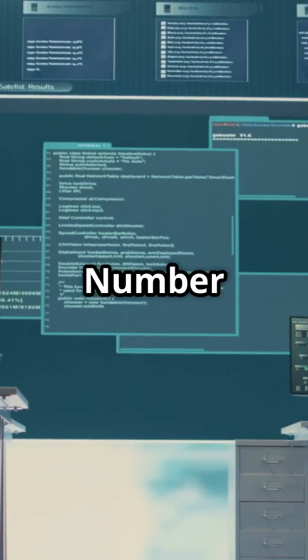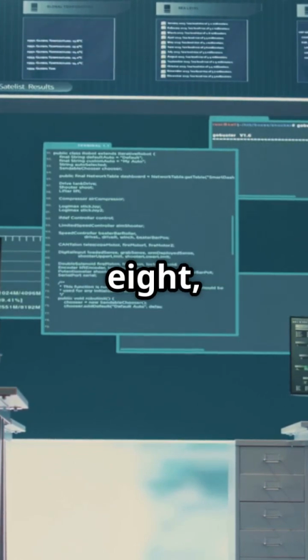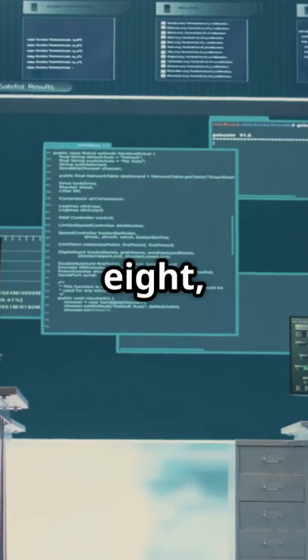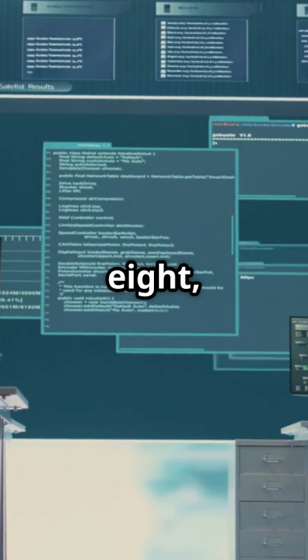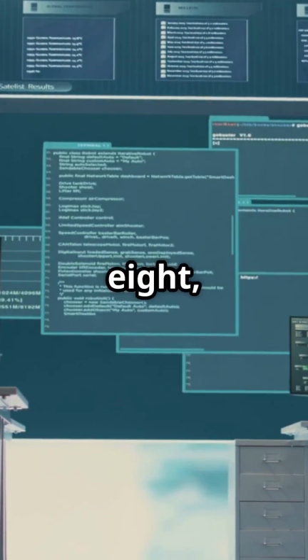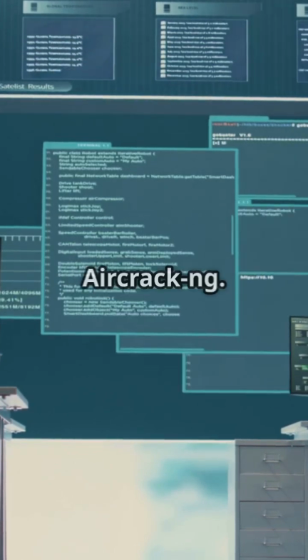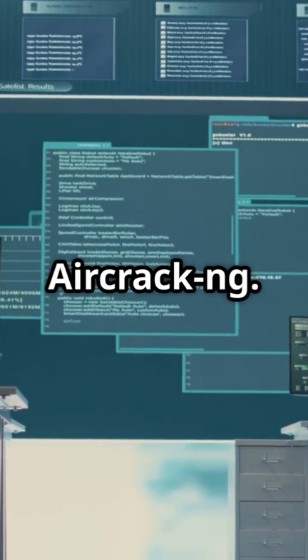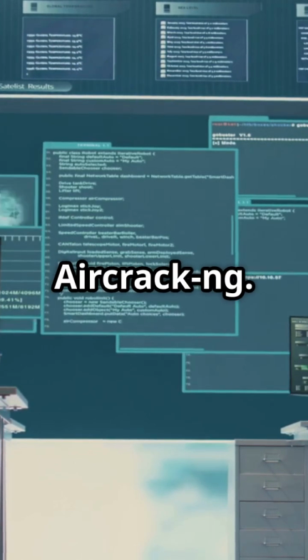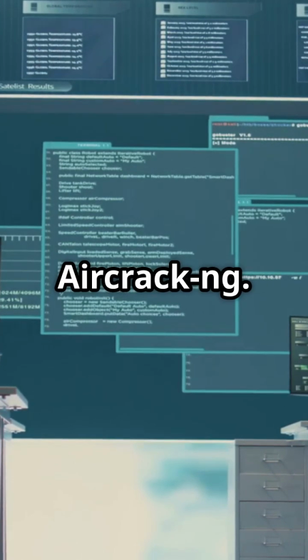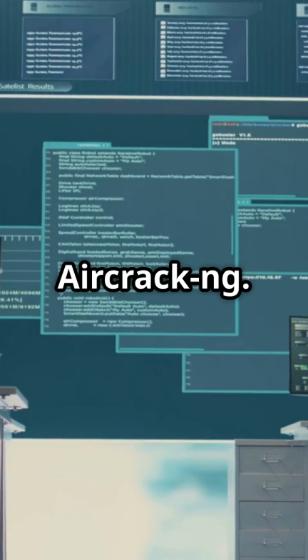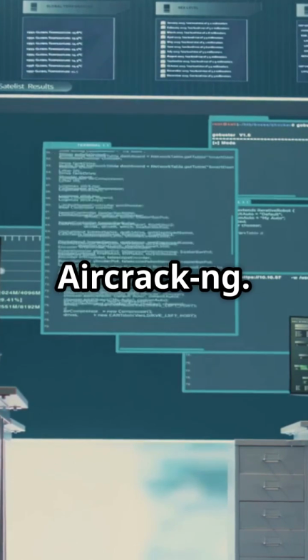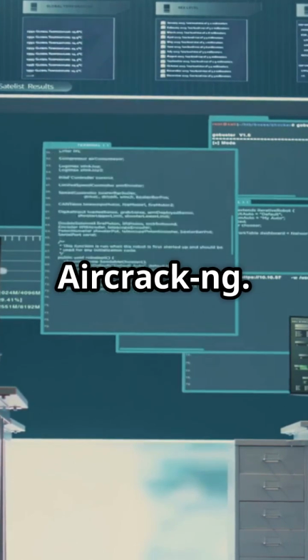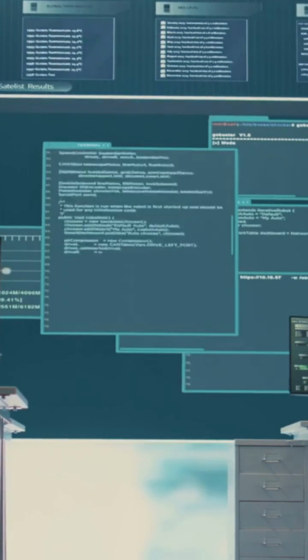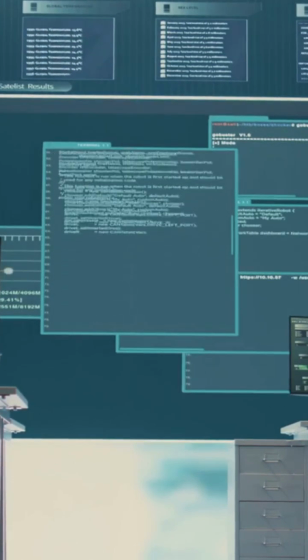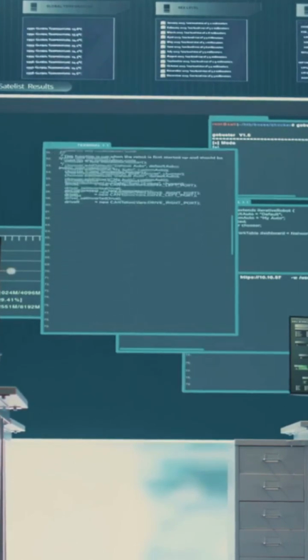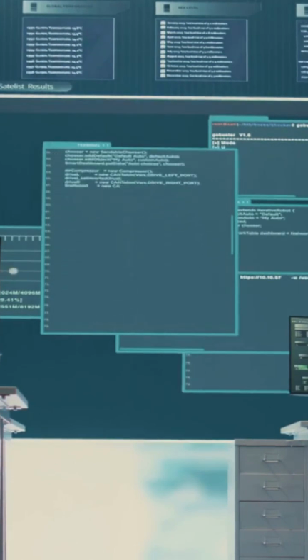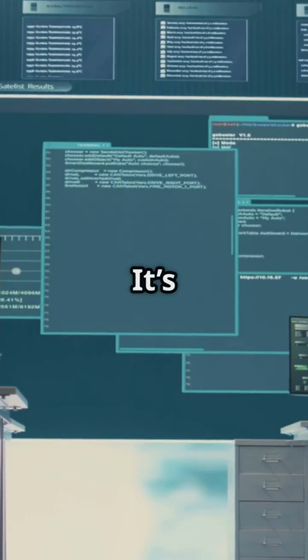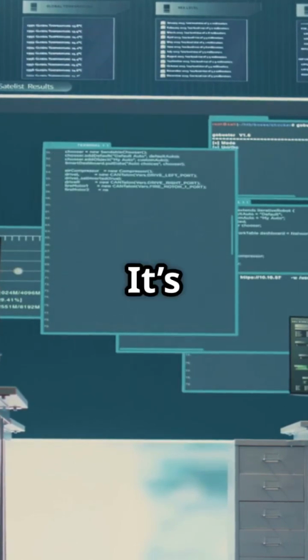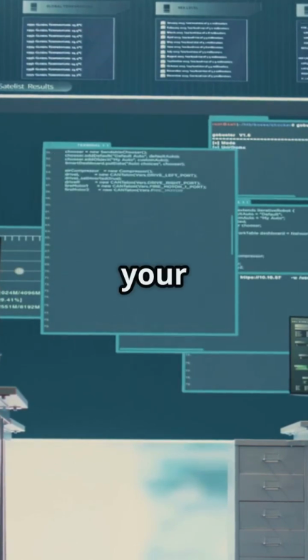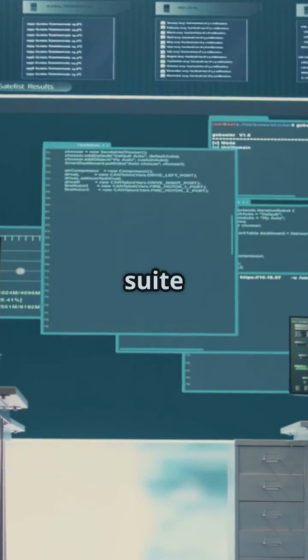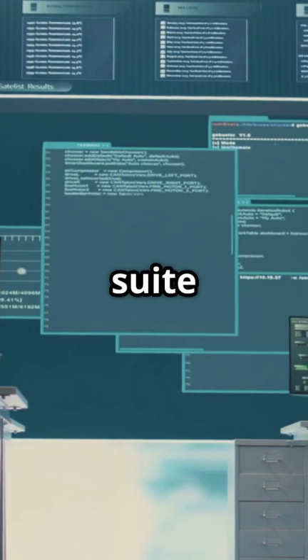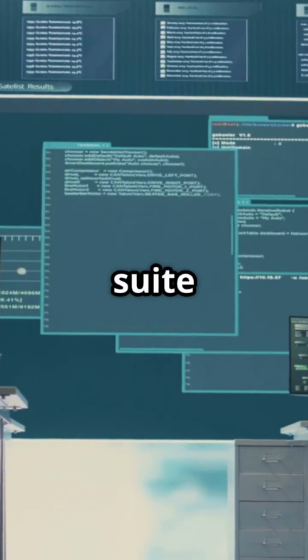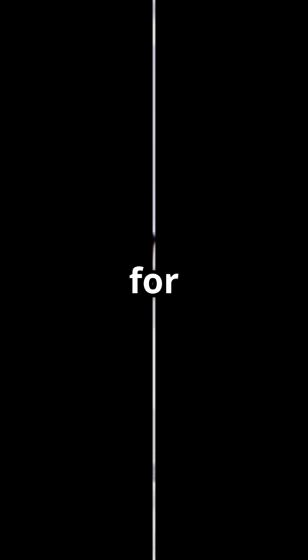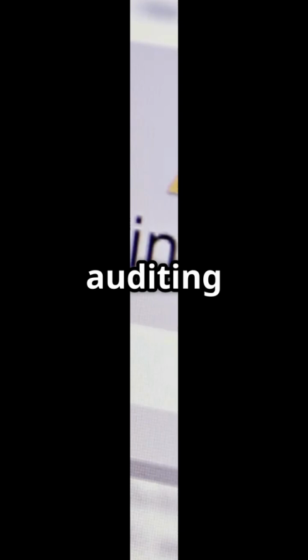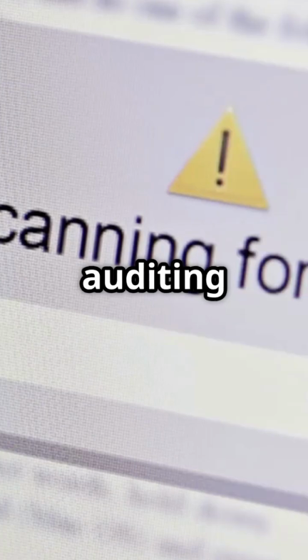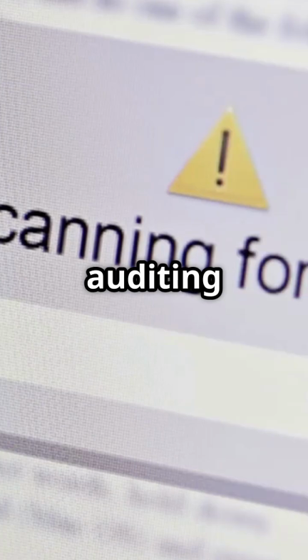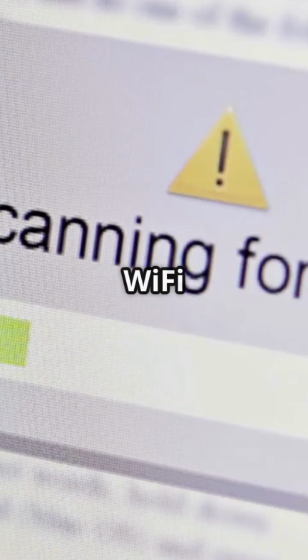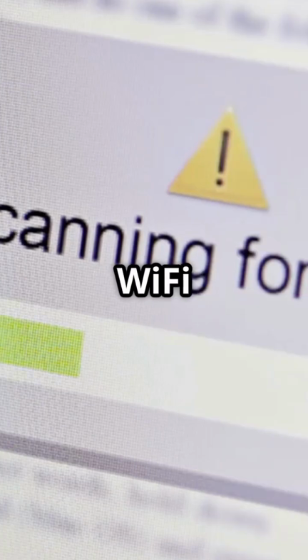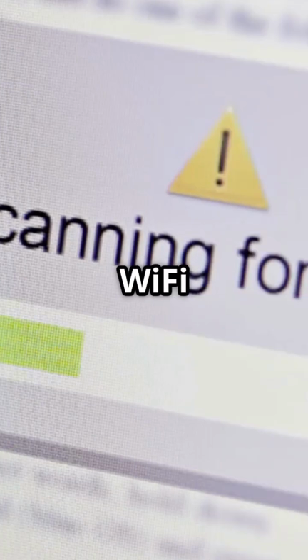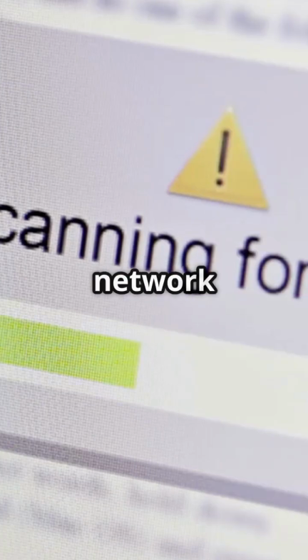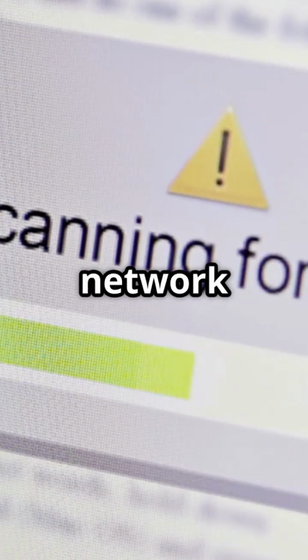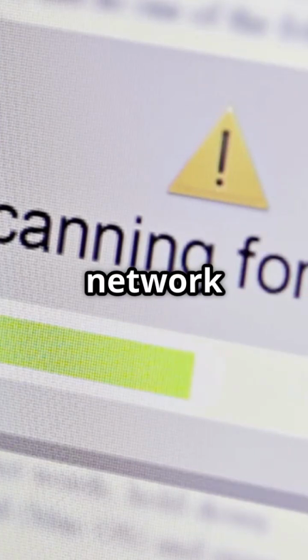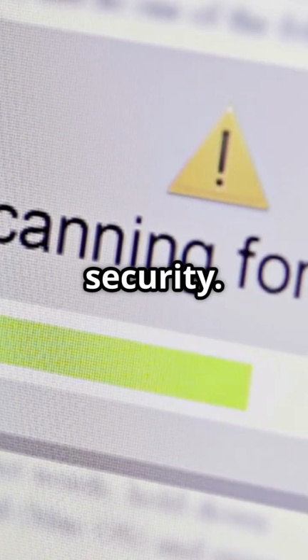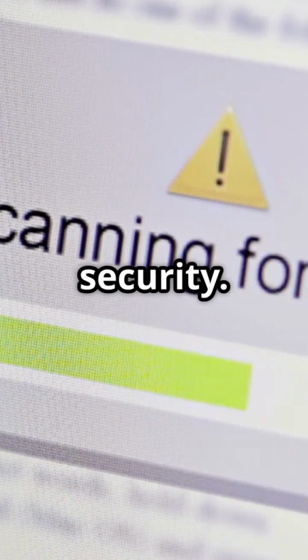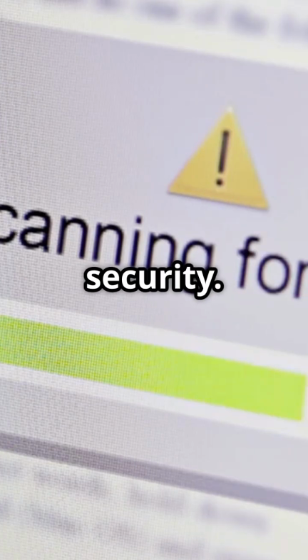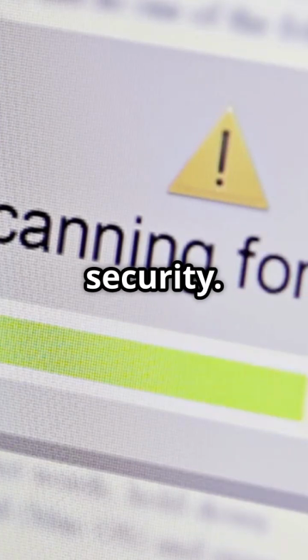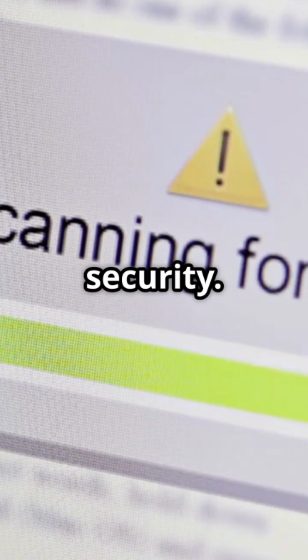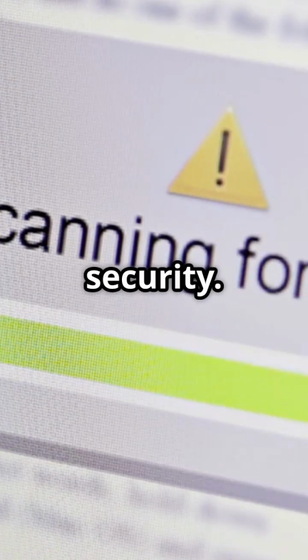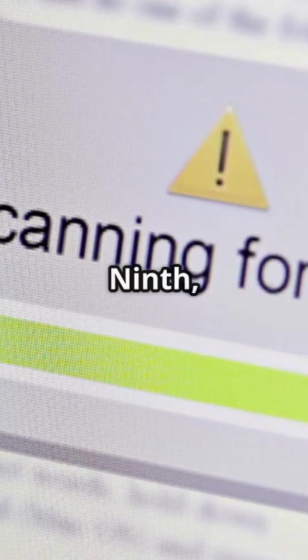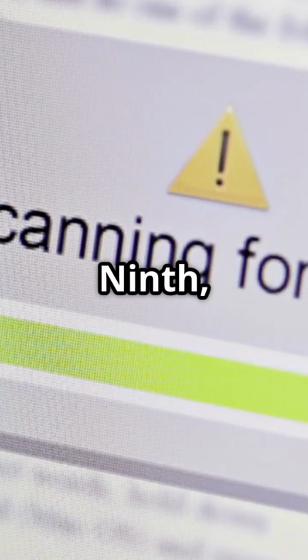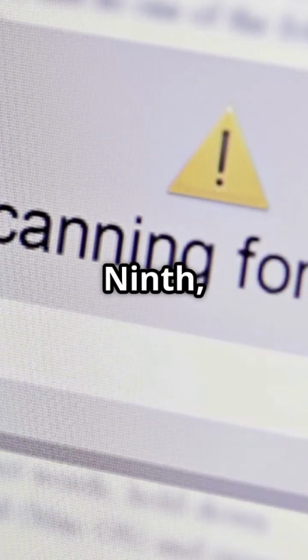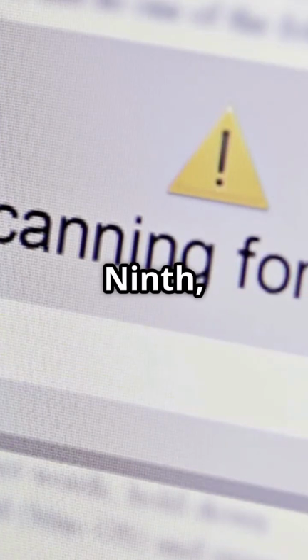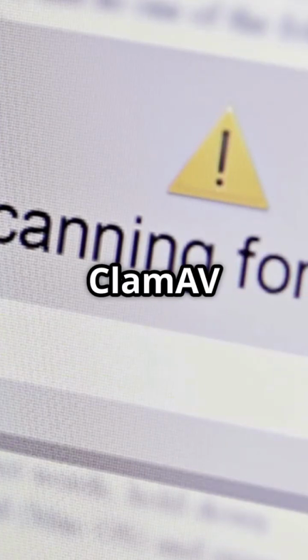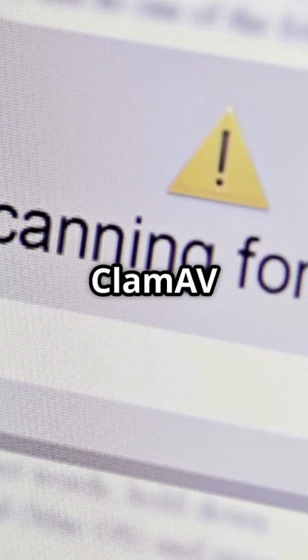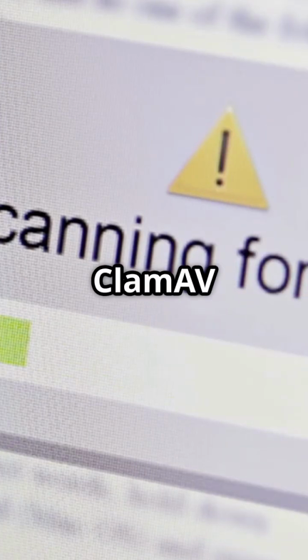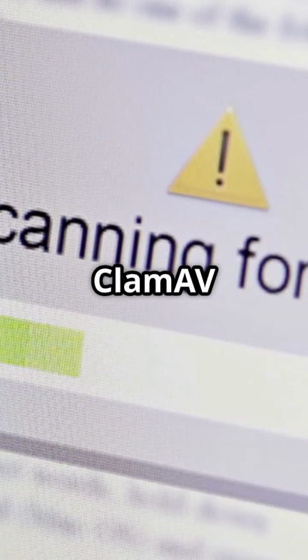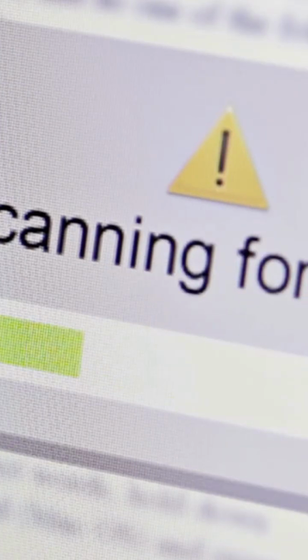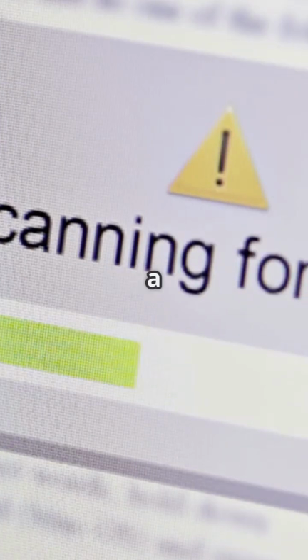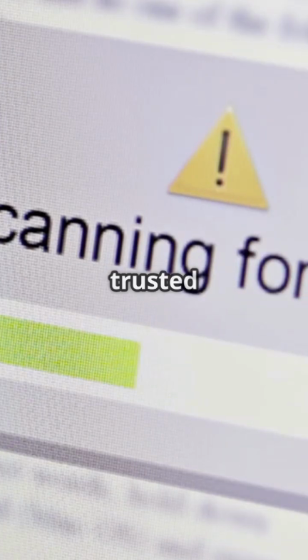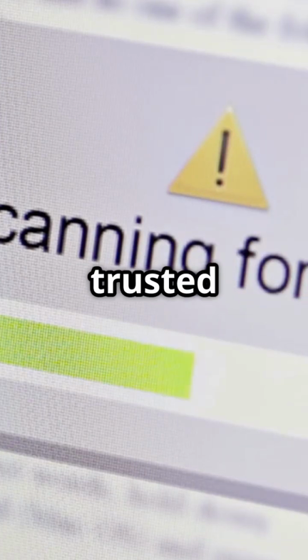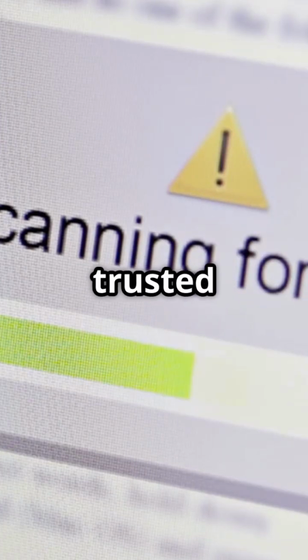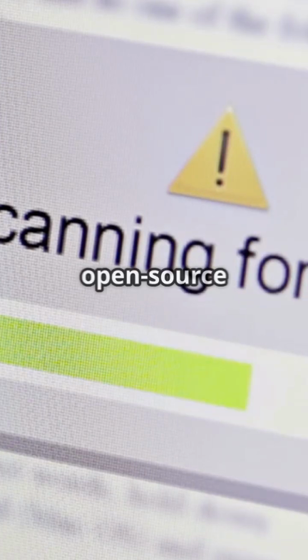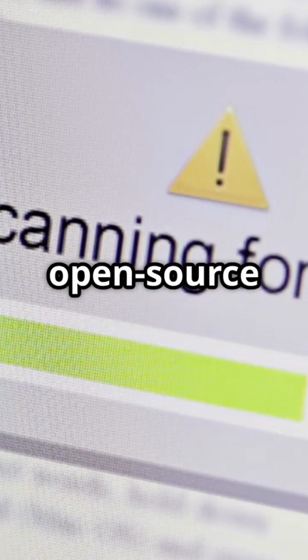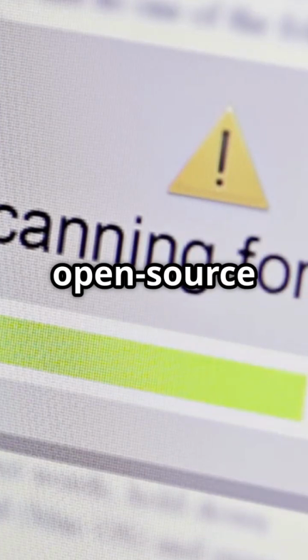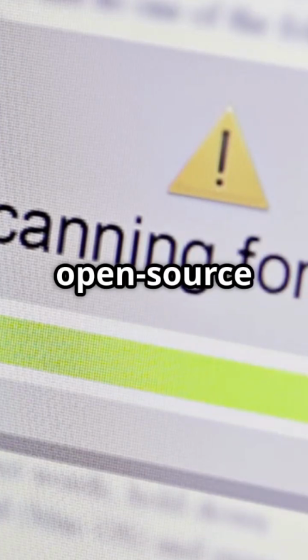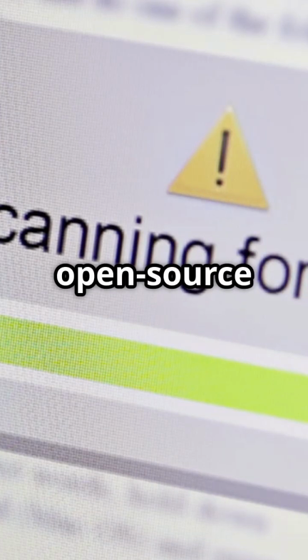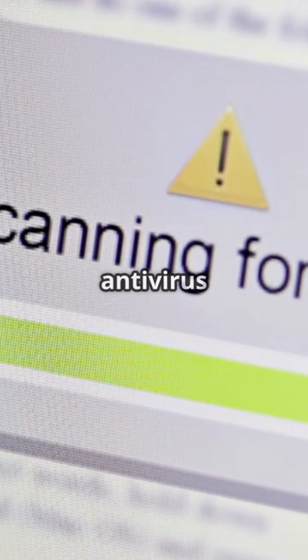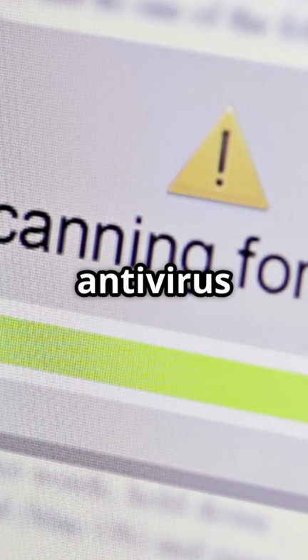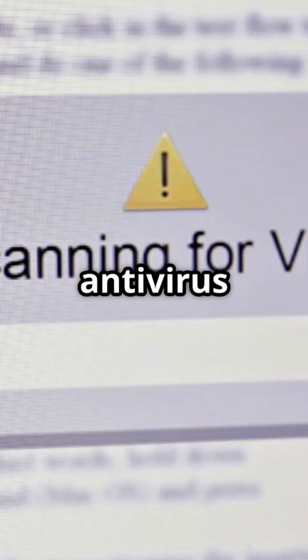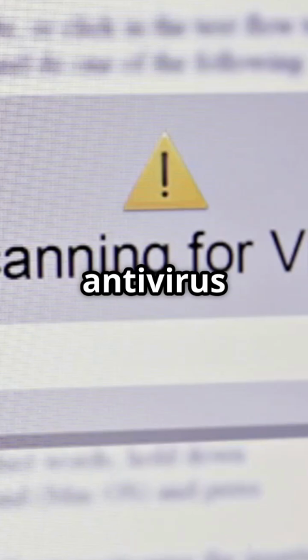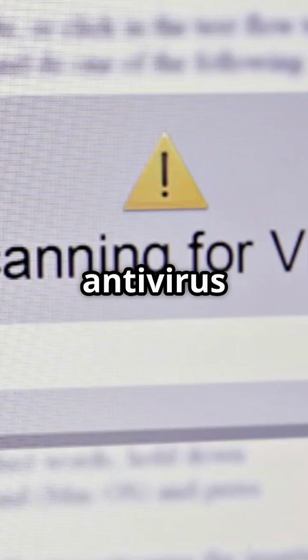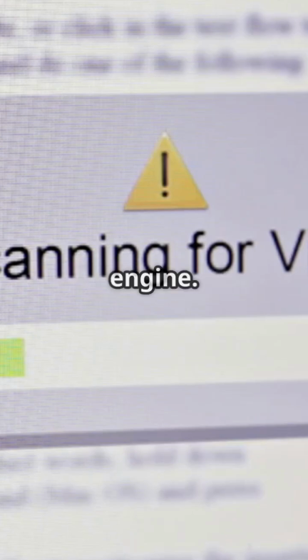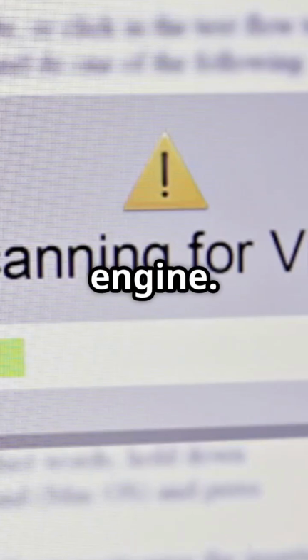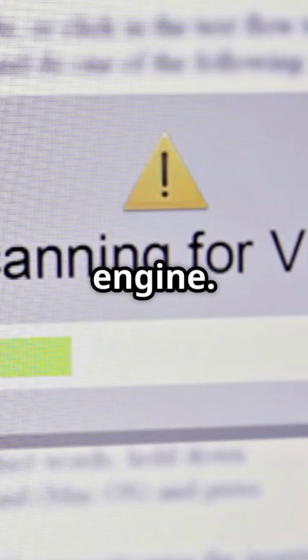Number eight, Aircrack-ng. It's your suite for auditing Wi-Fi network security. Ninth, ClamAV — a trusted open source antivirus engine.